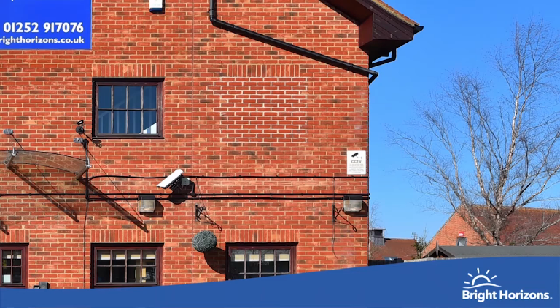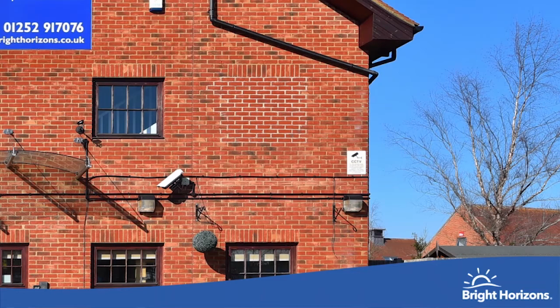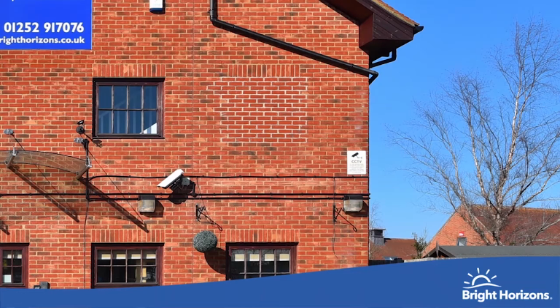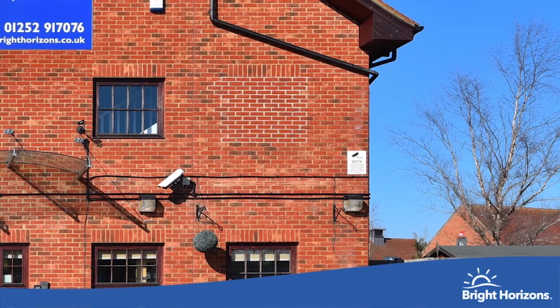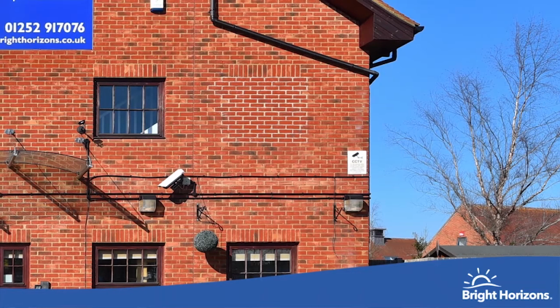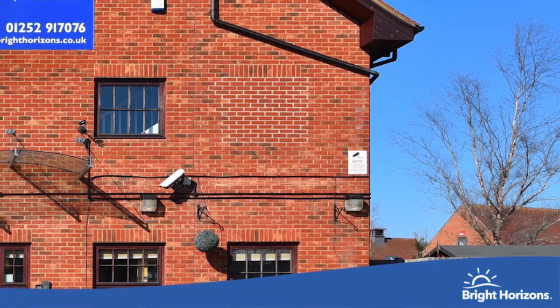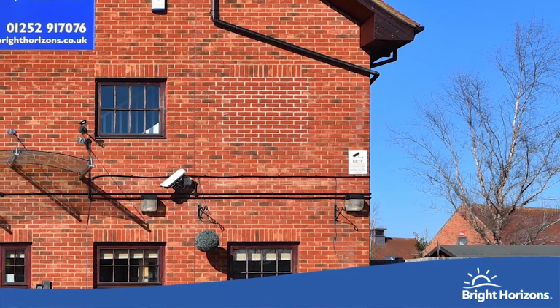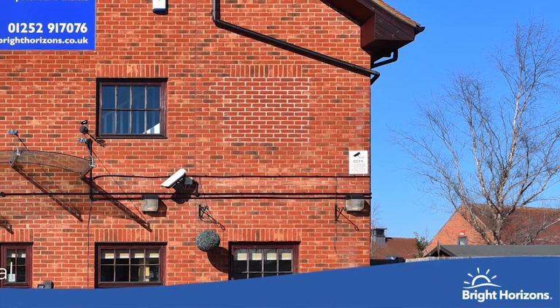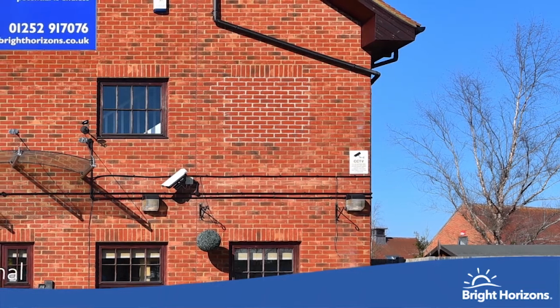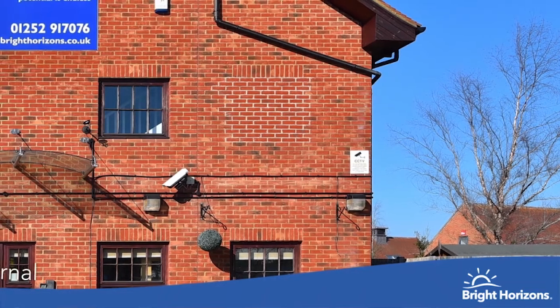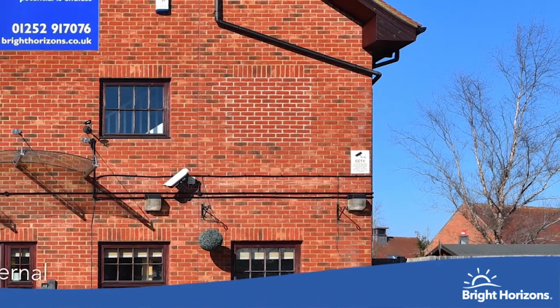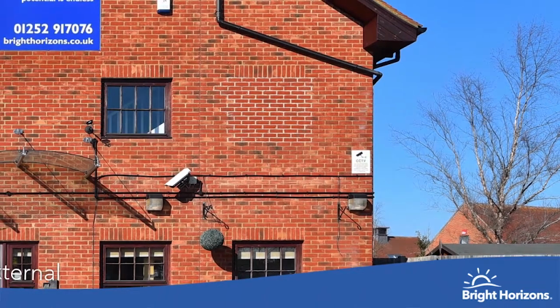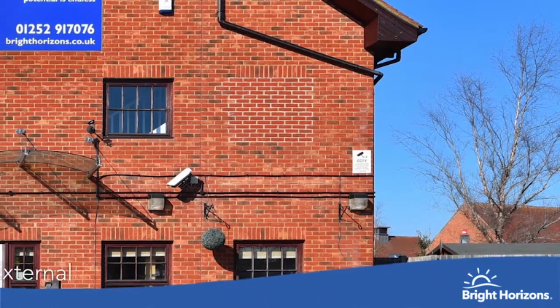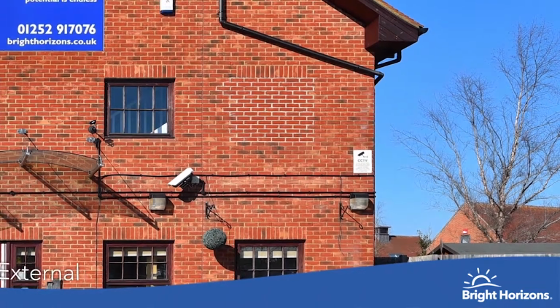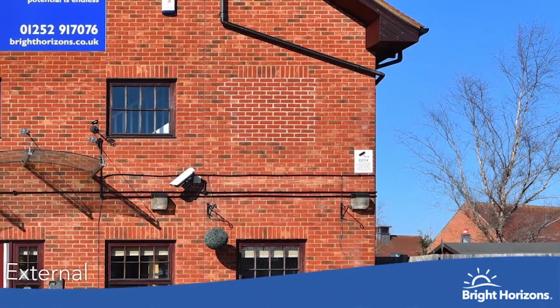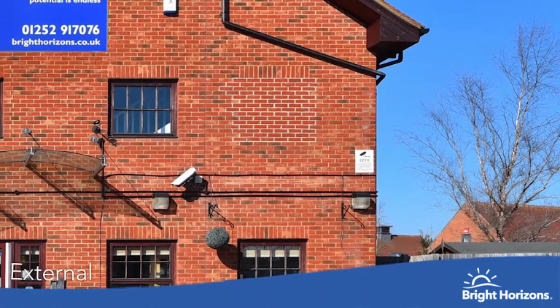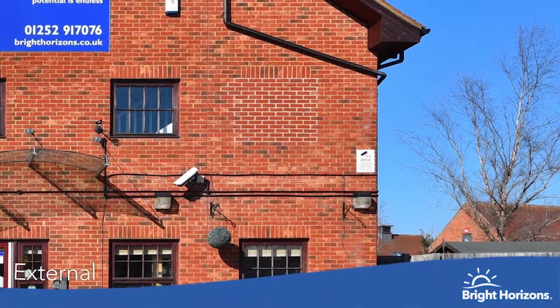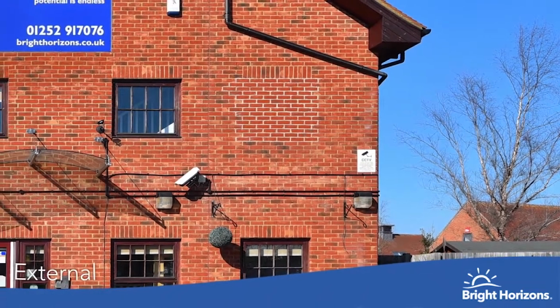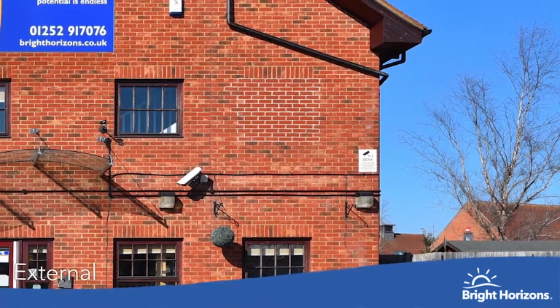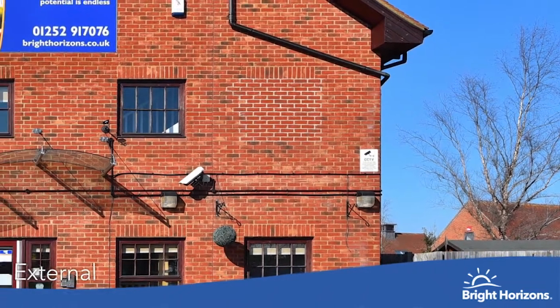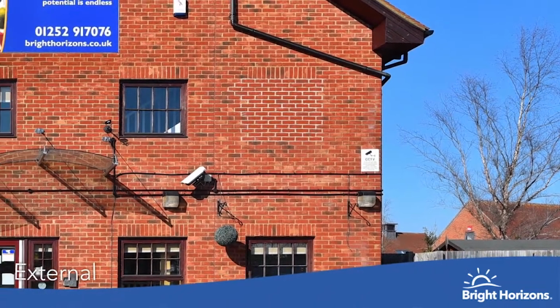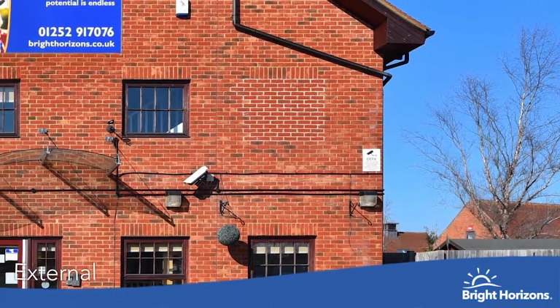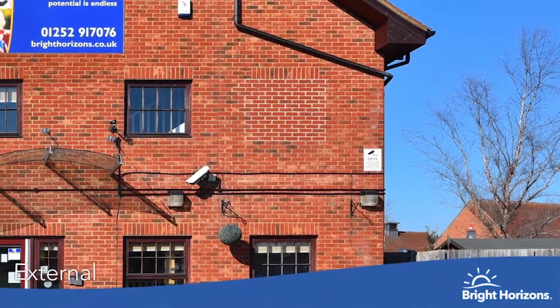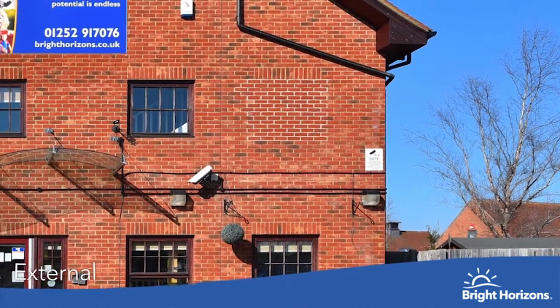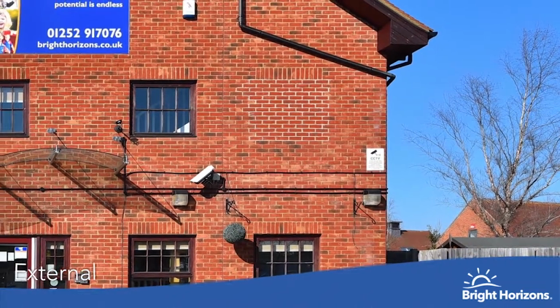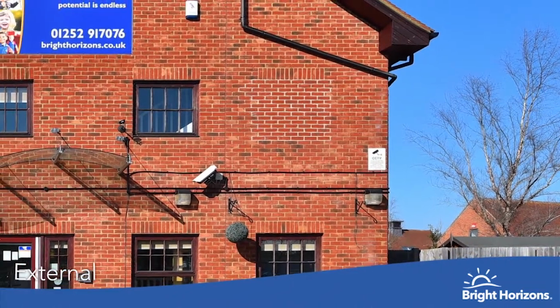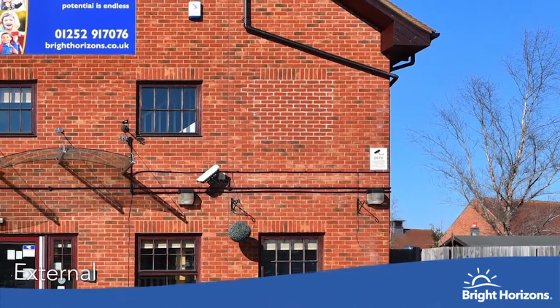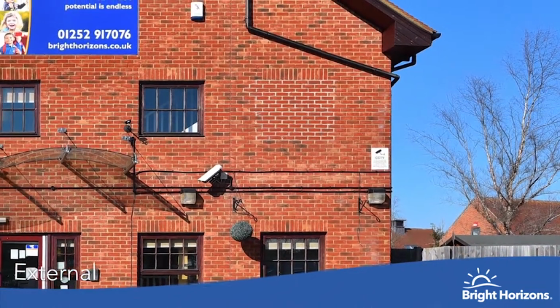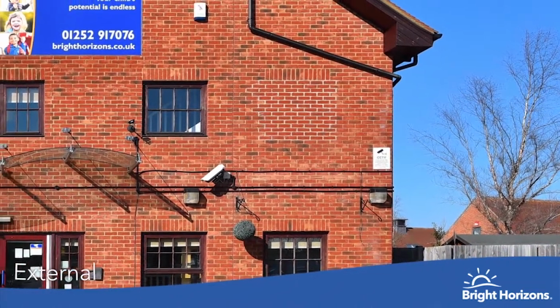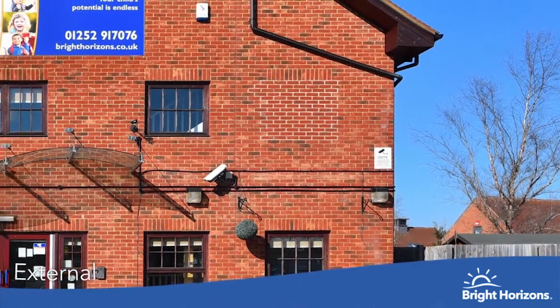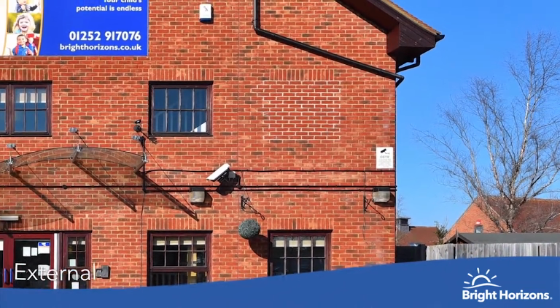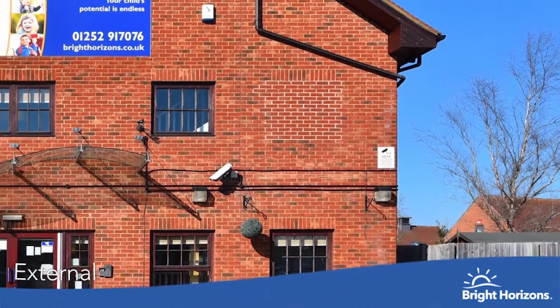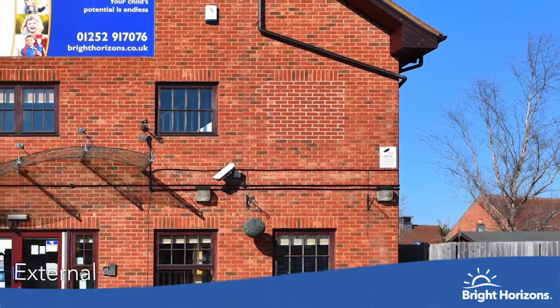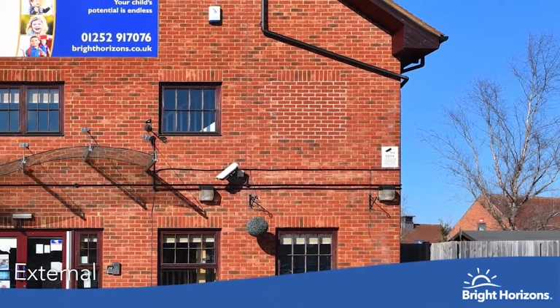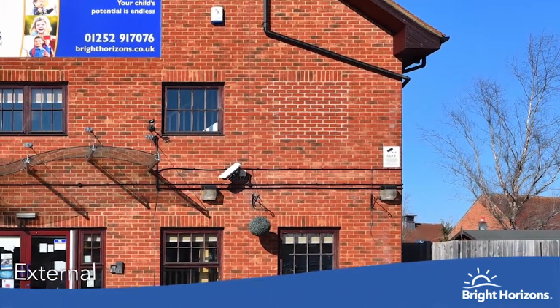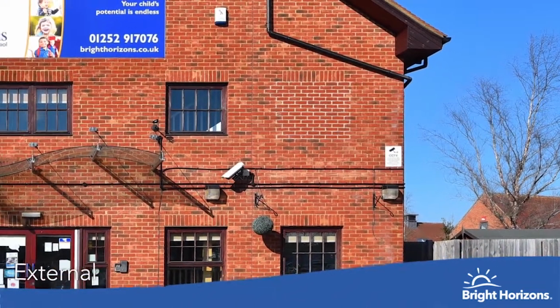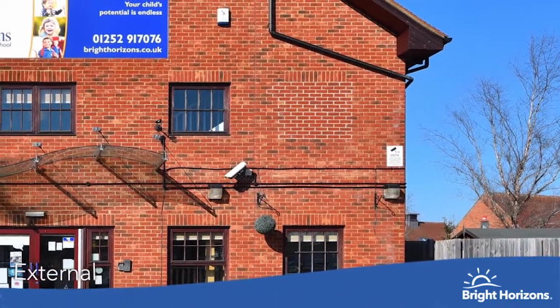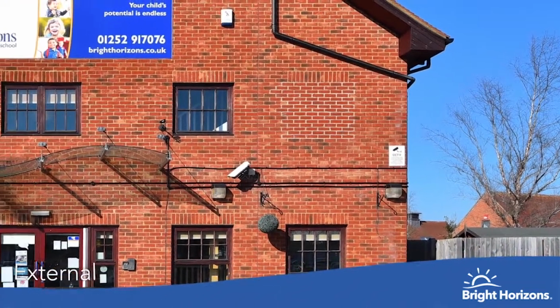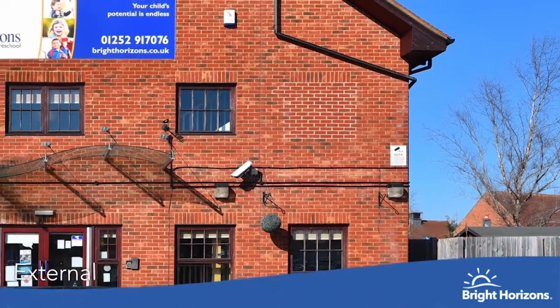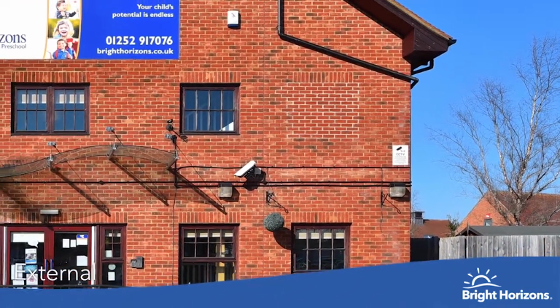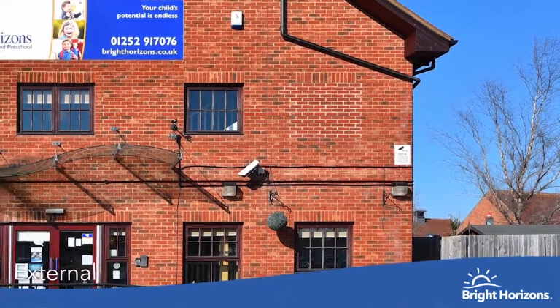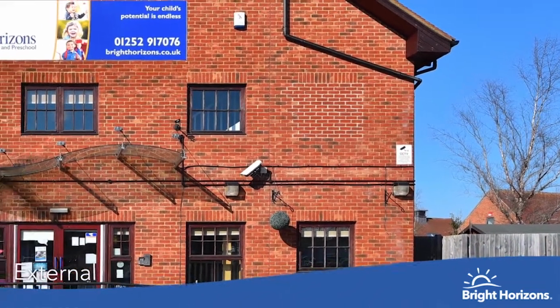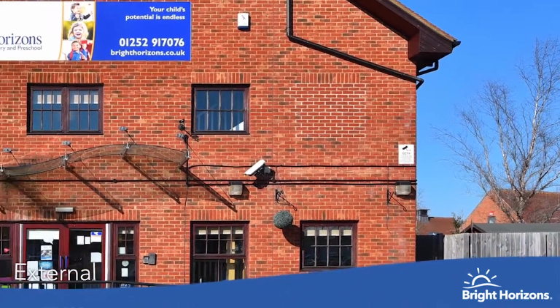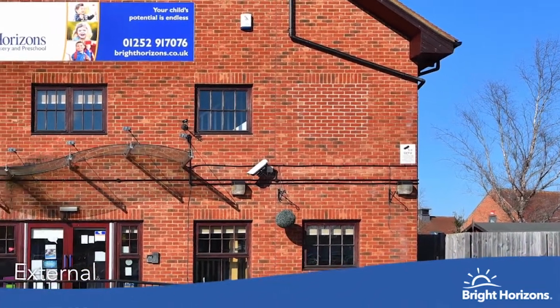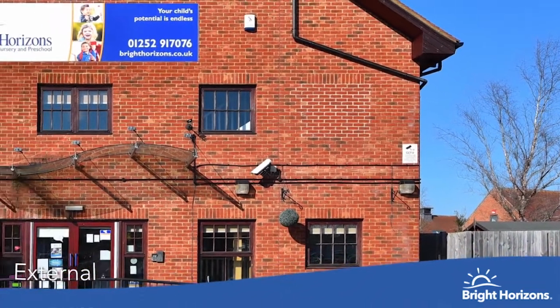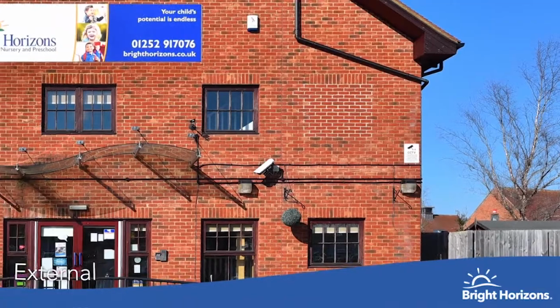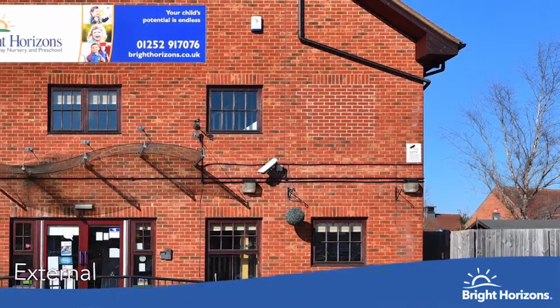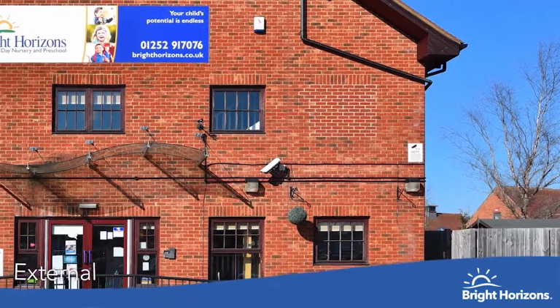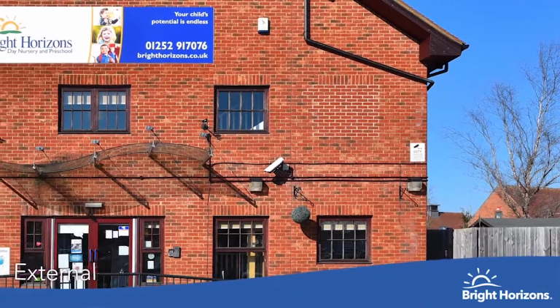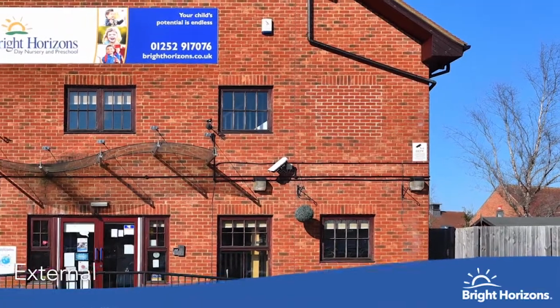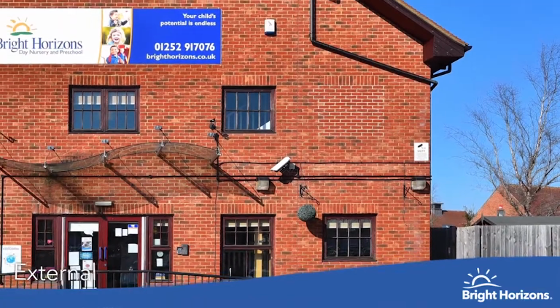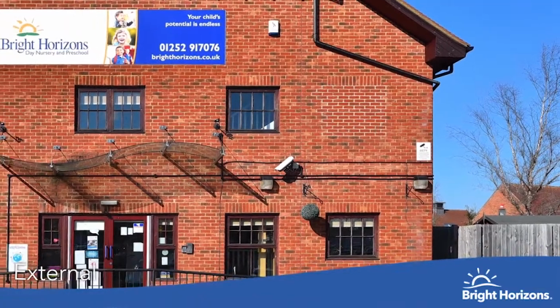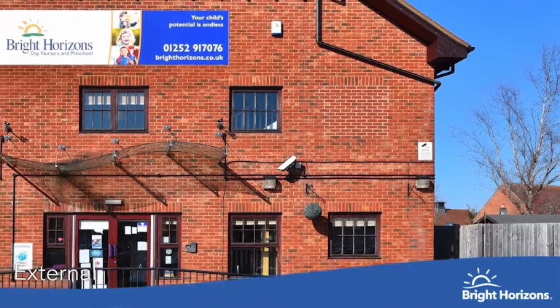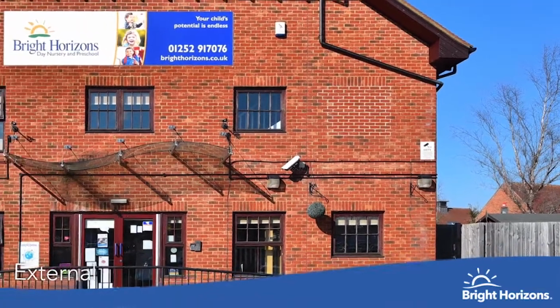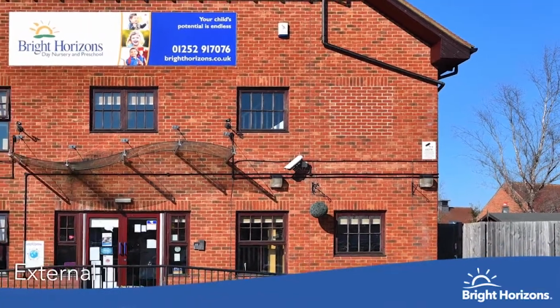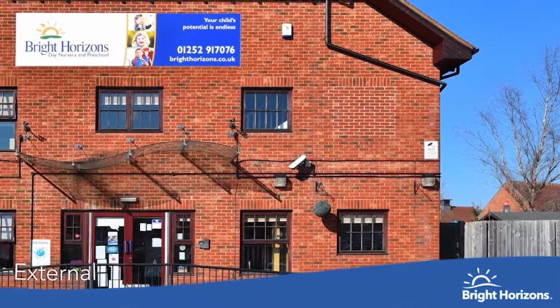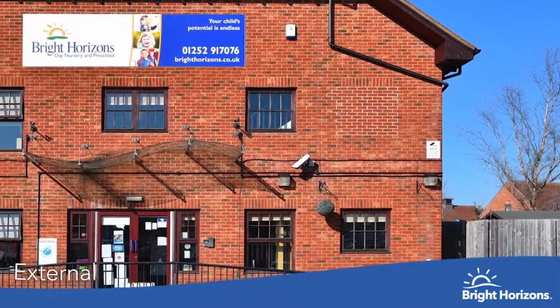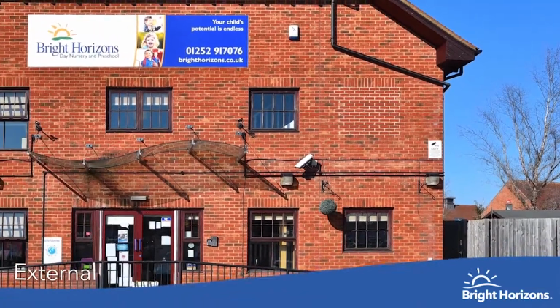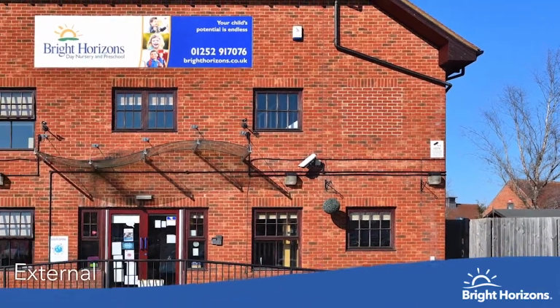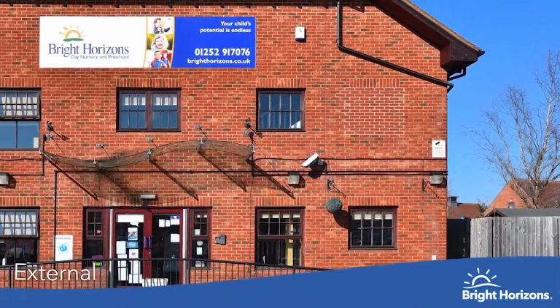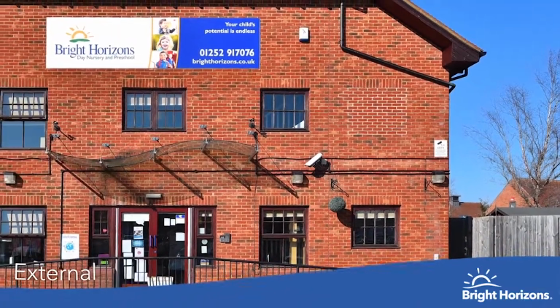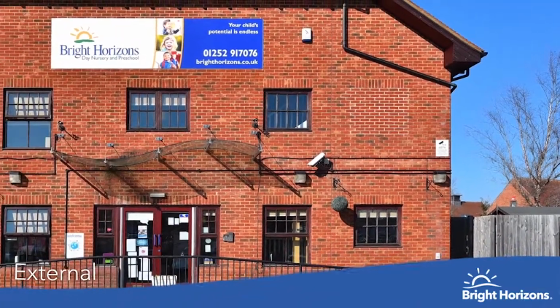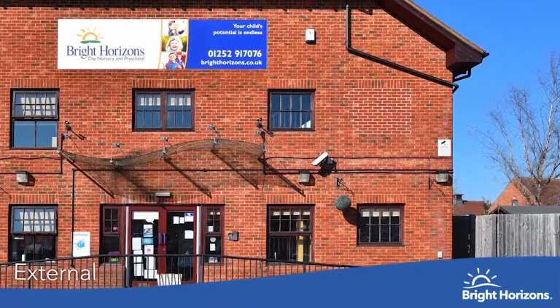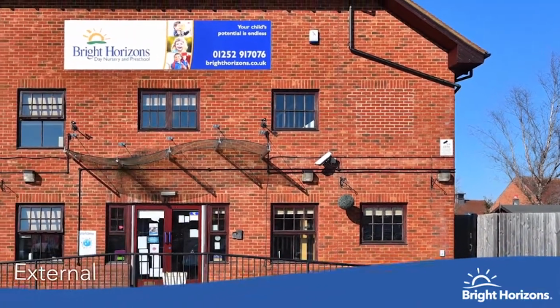Hello and welcome to Bright Horizons Fleet. The nursery is purpose-built with lots of space and light inside the rooms.